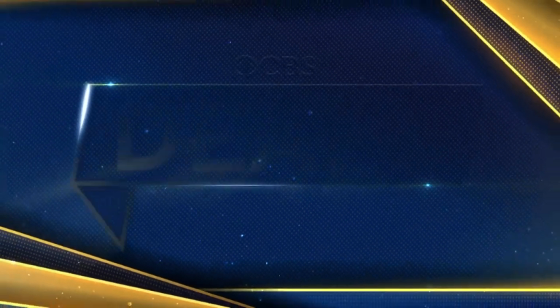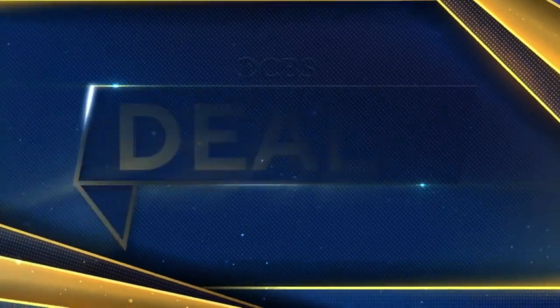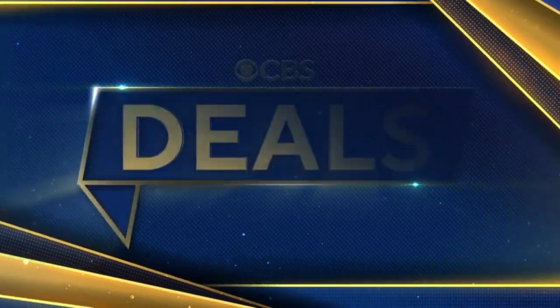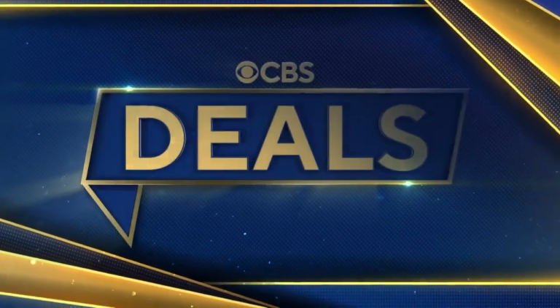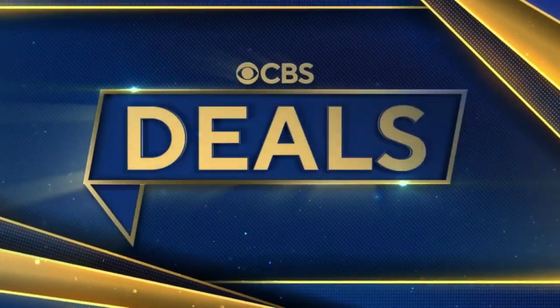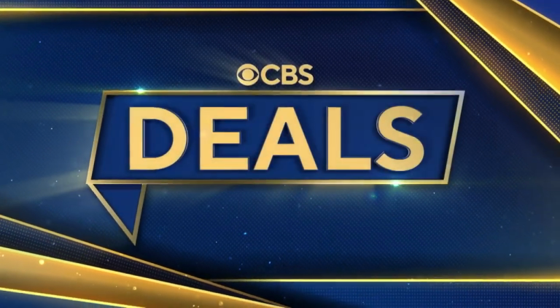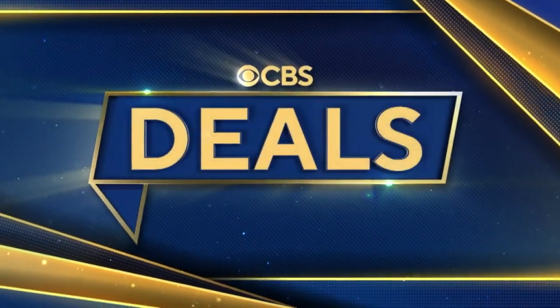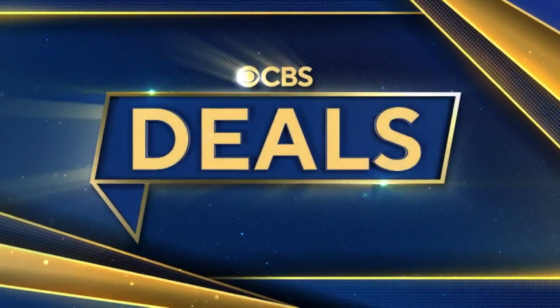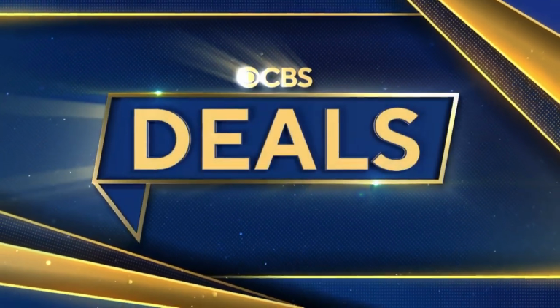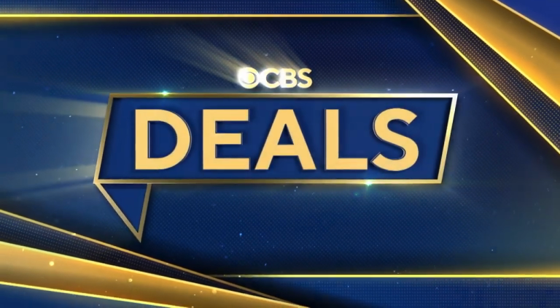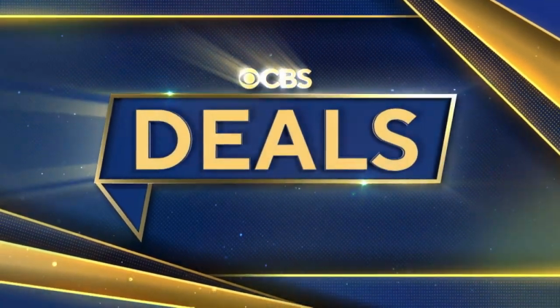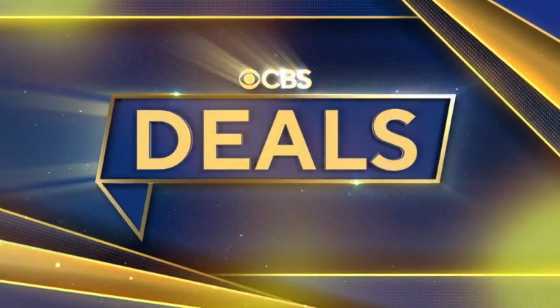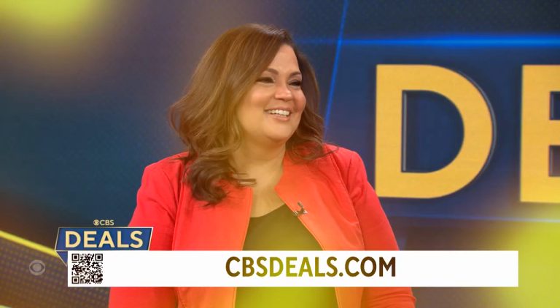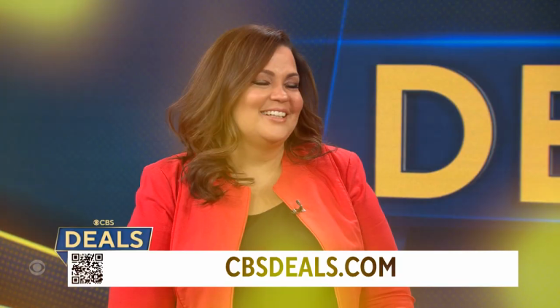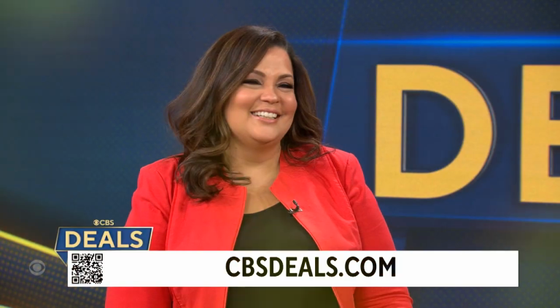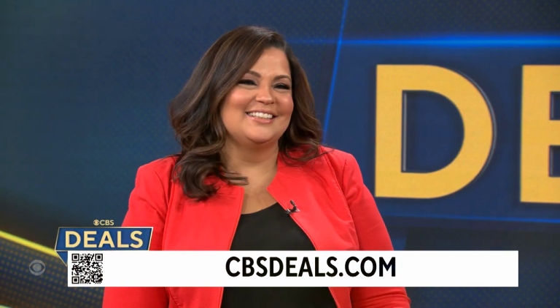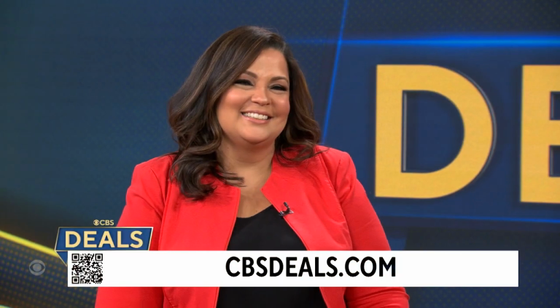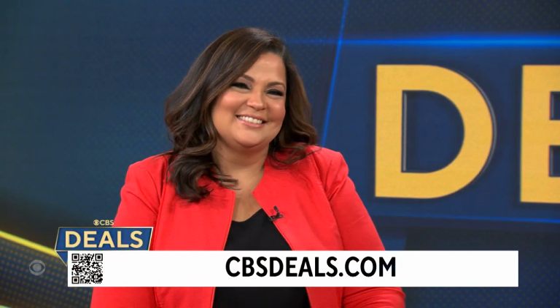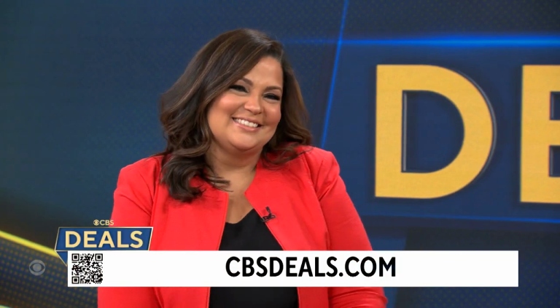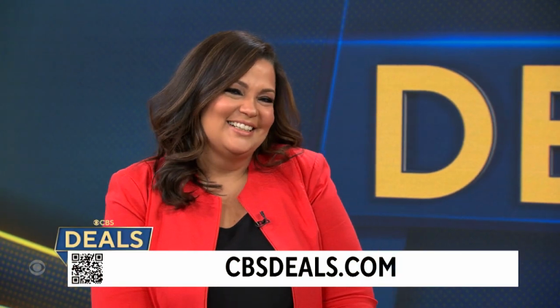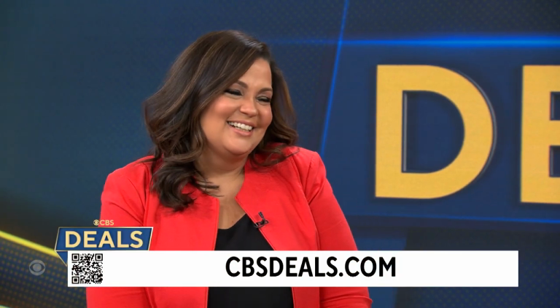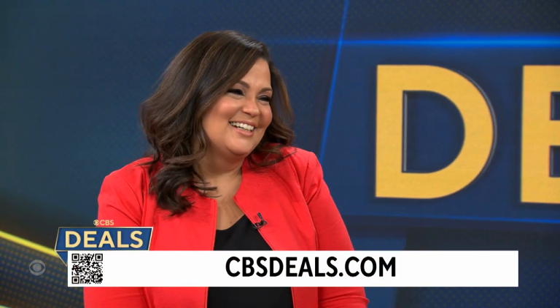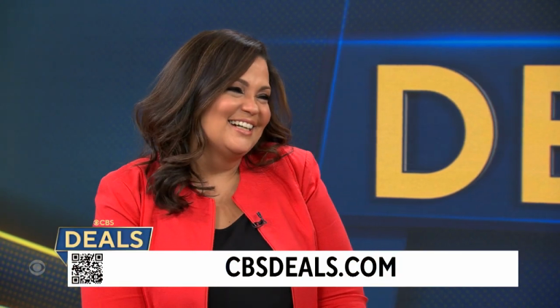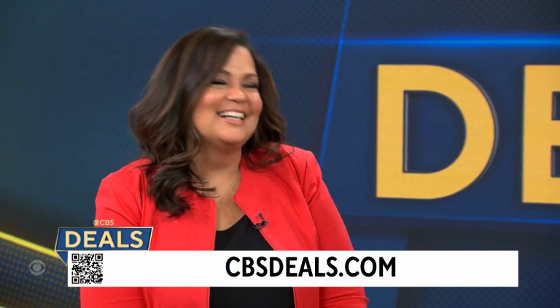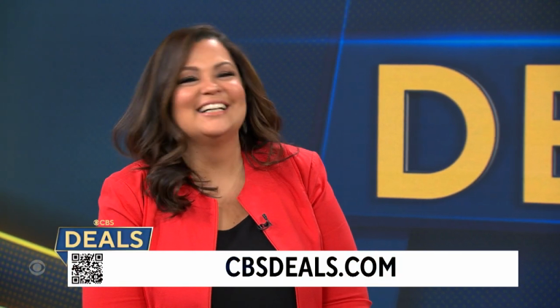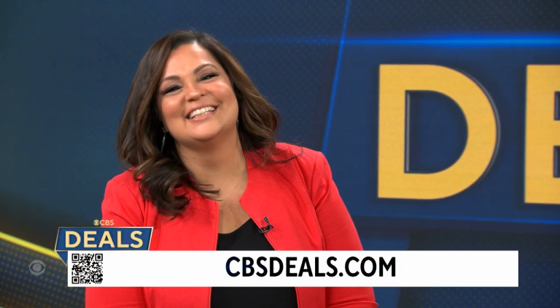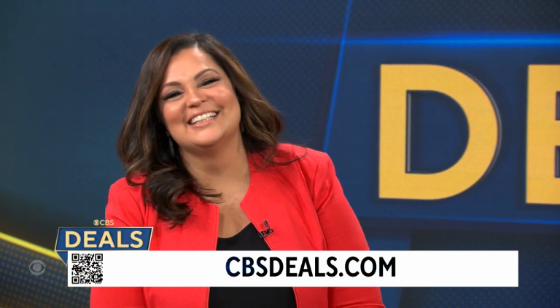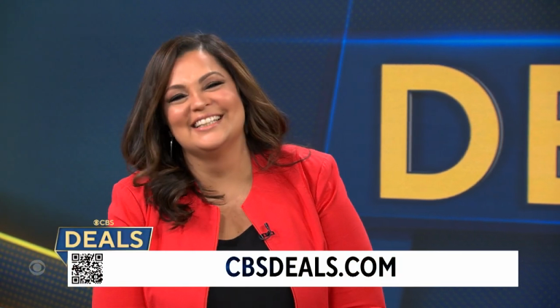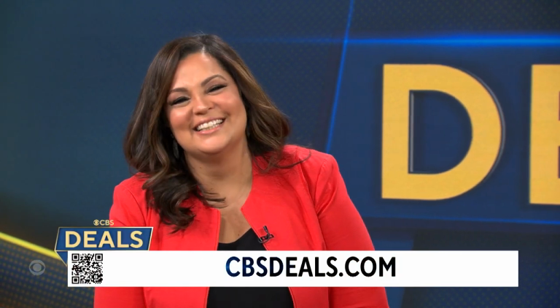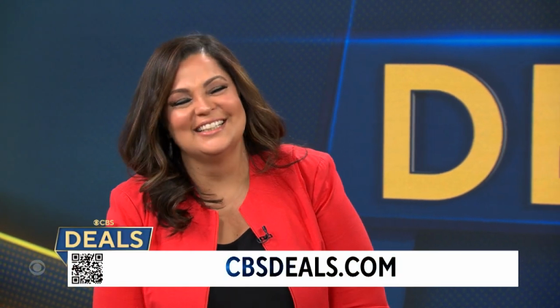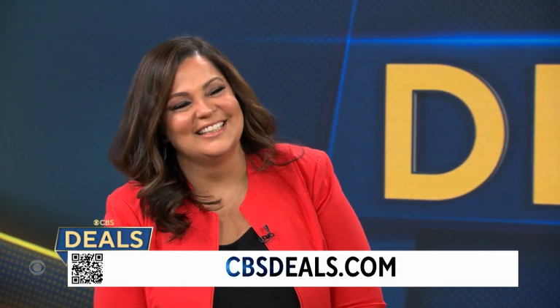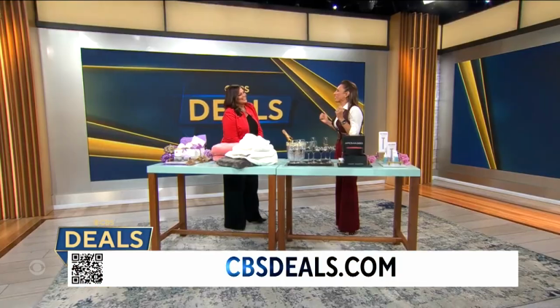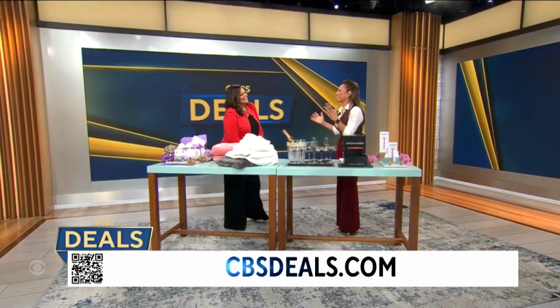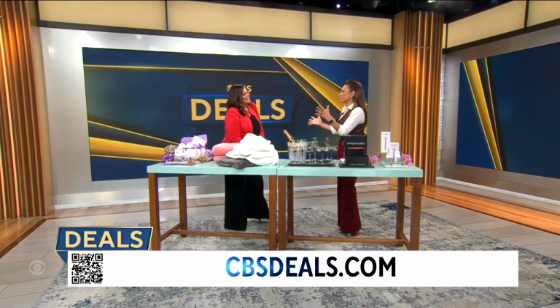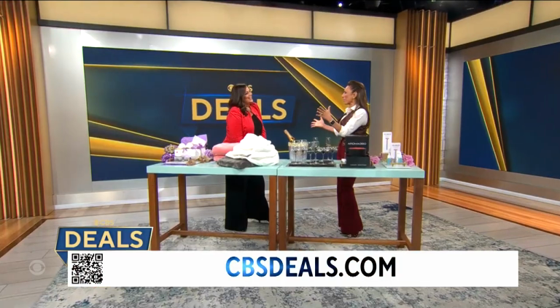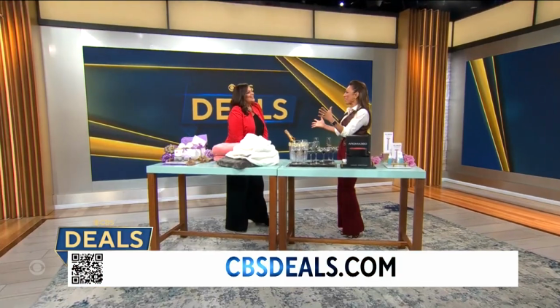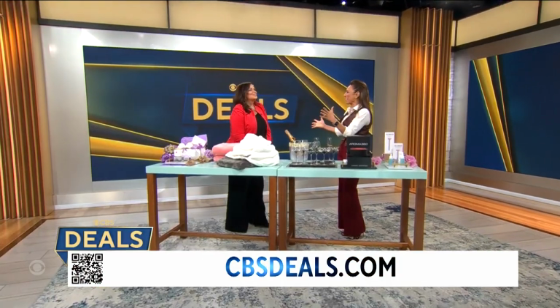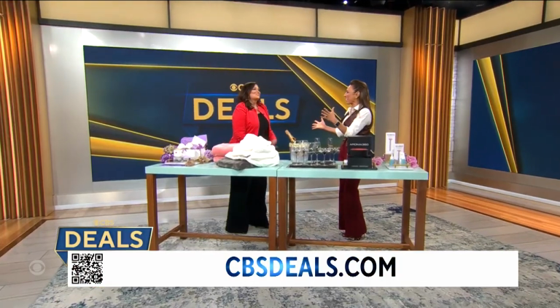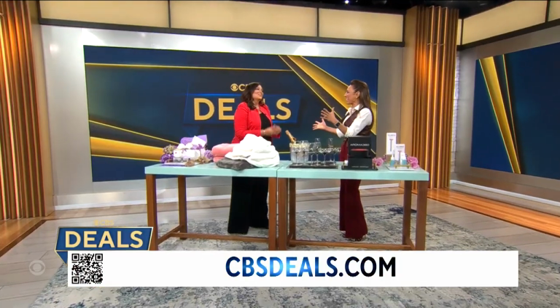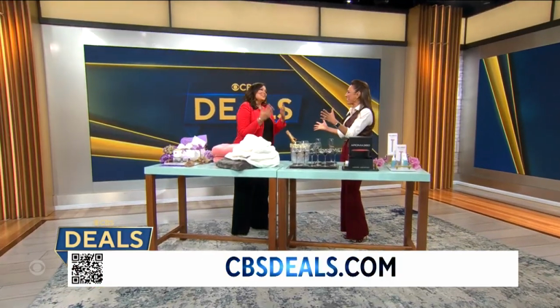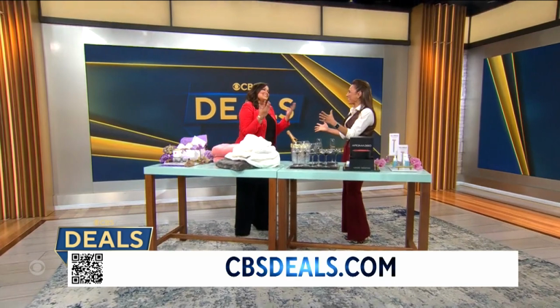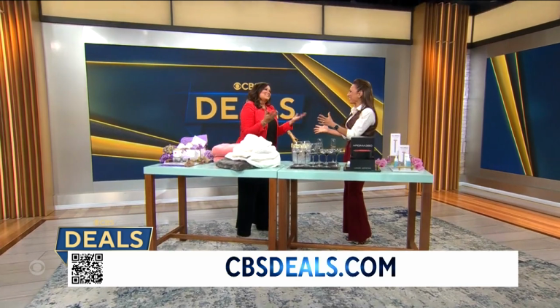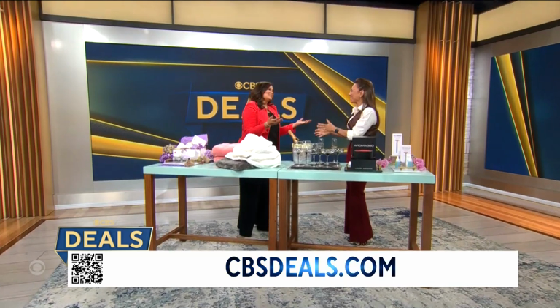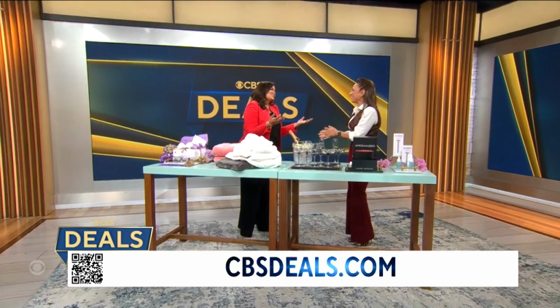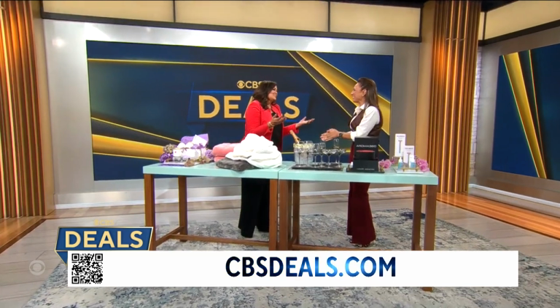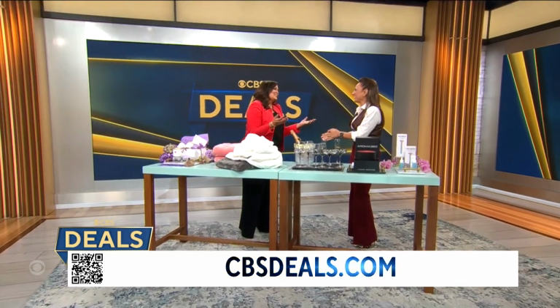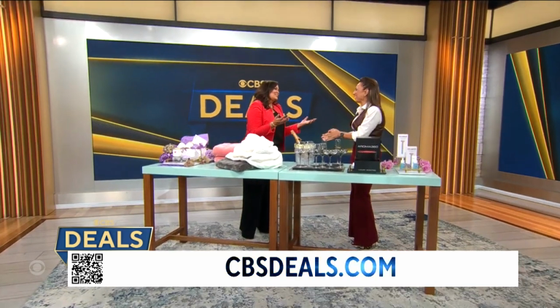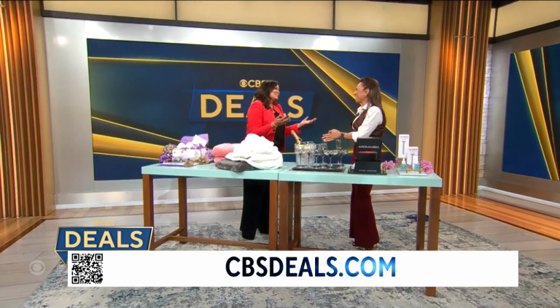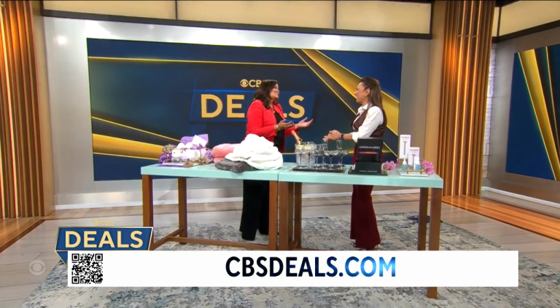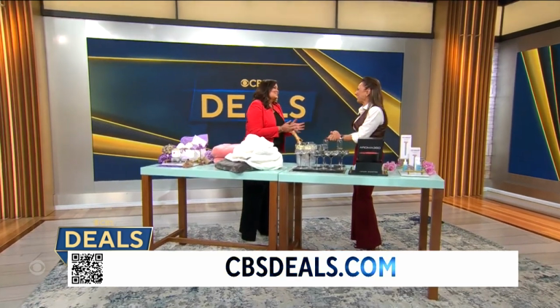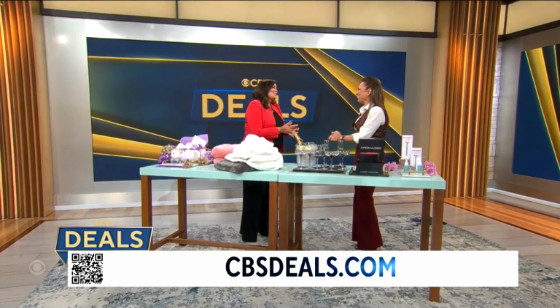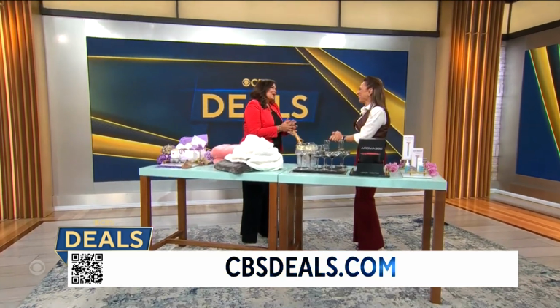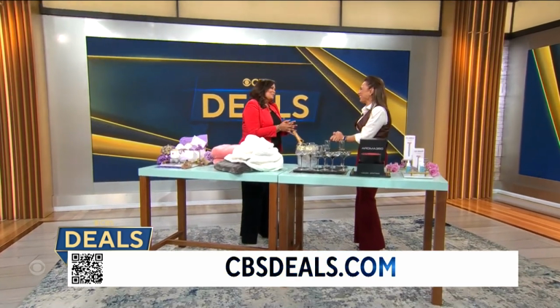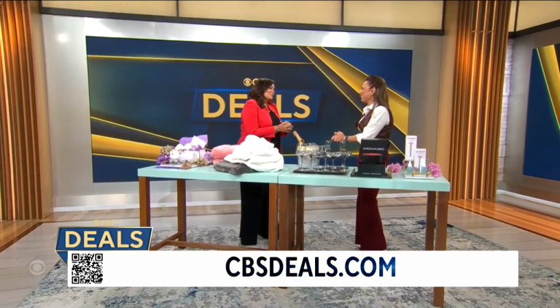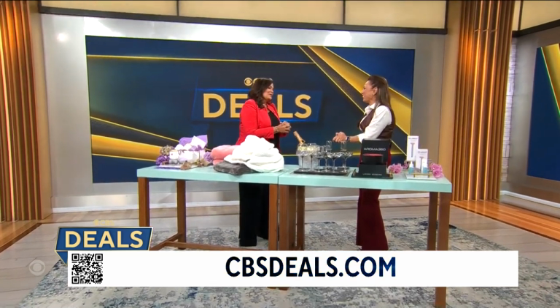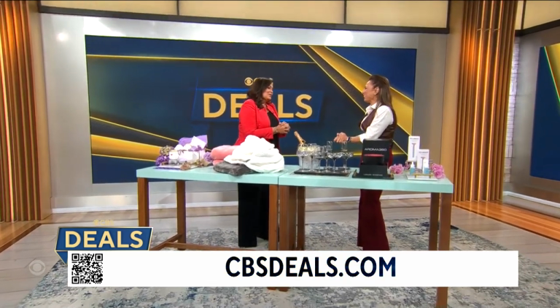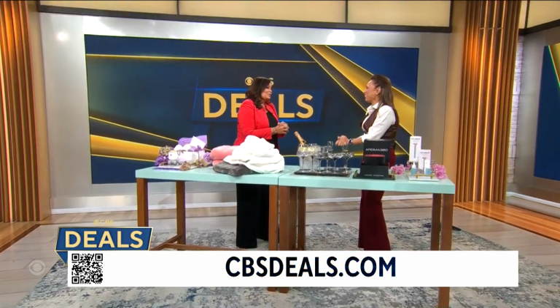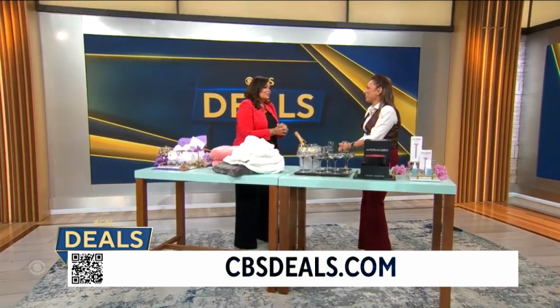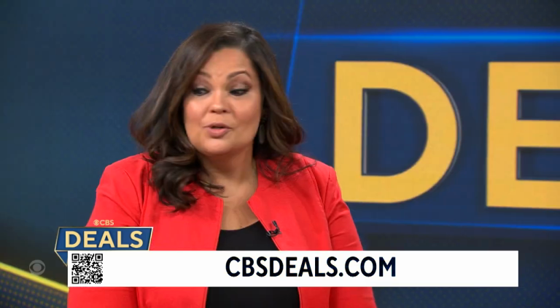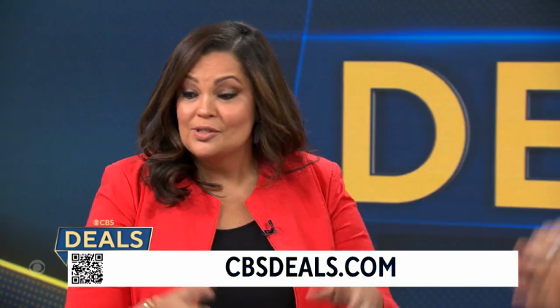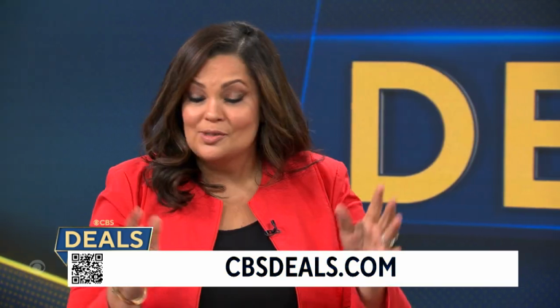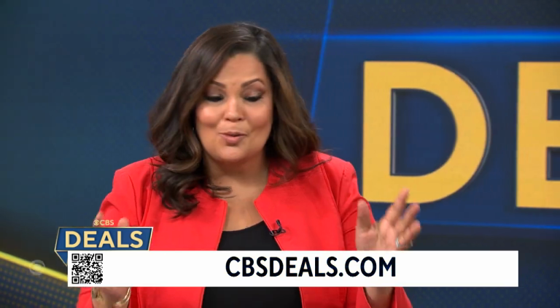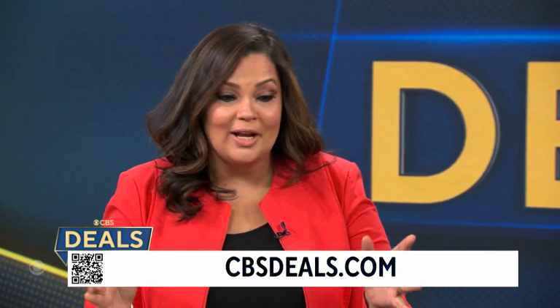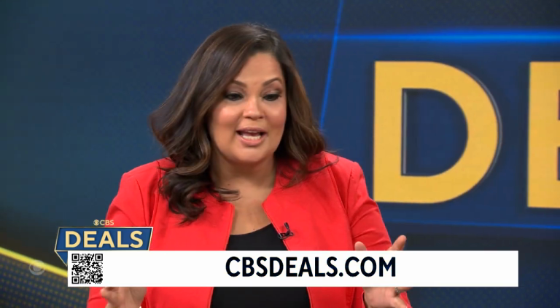Lifestyle expert Sukanya Krishnan joins us with more. Good morning. So nice to see you, Rochelle. I'm so happy to be here with you this morning.